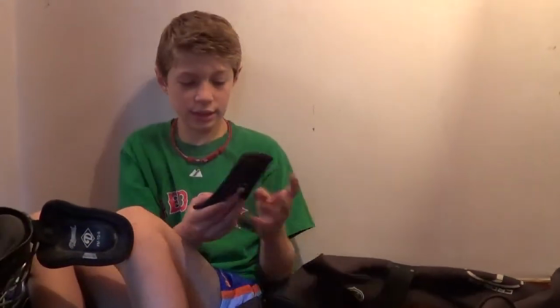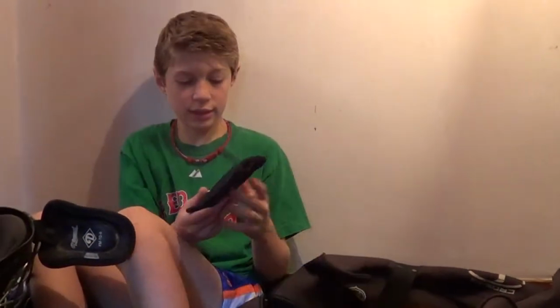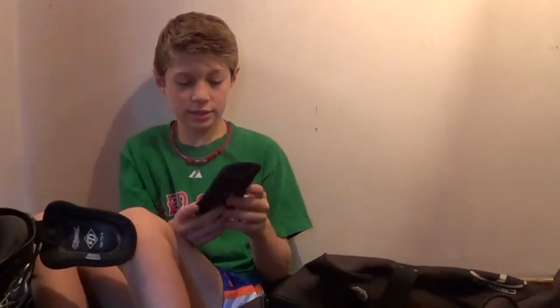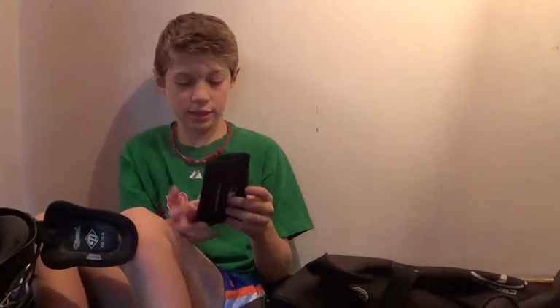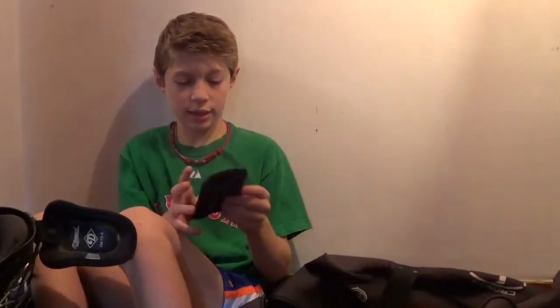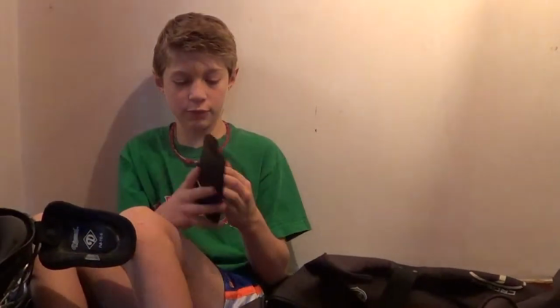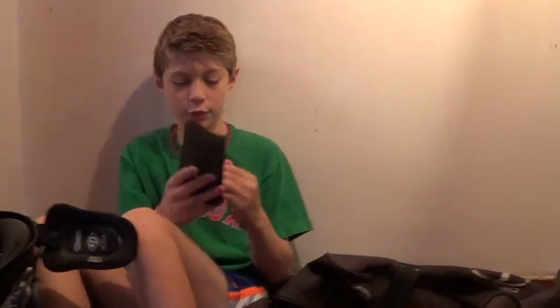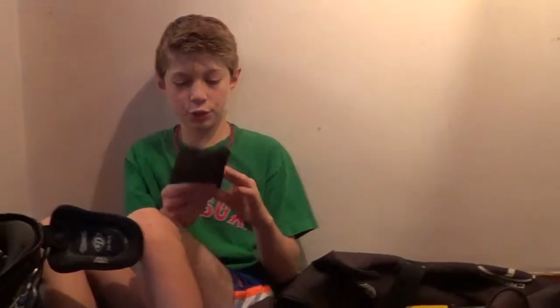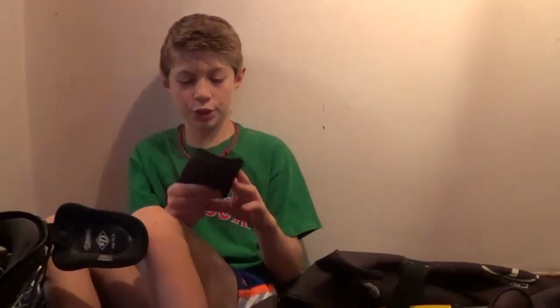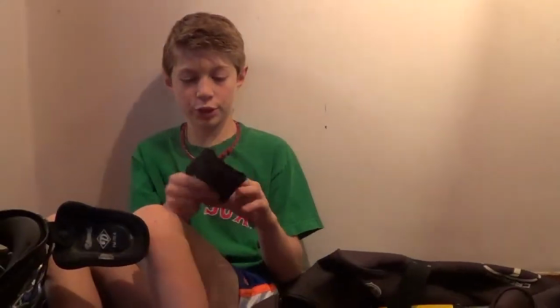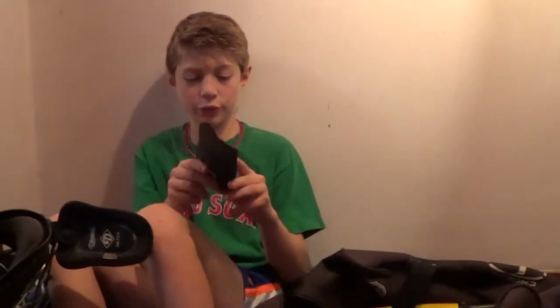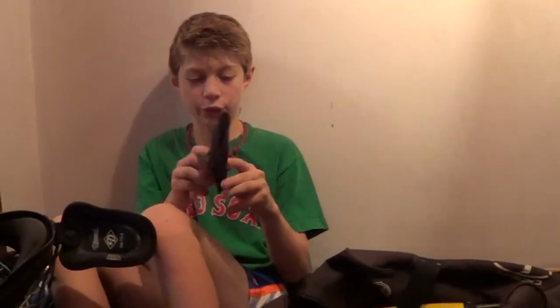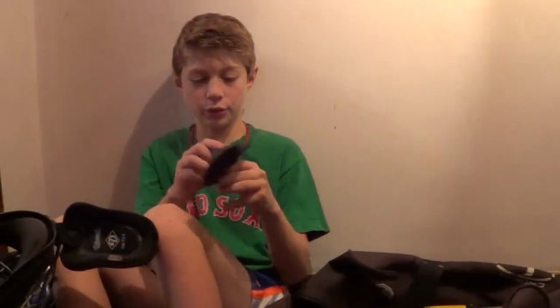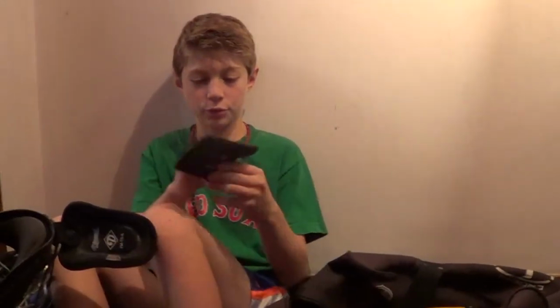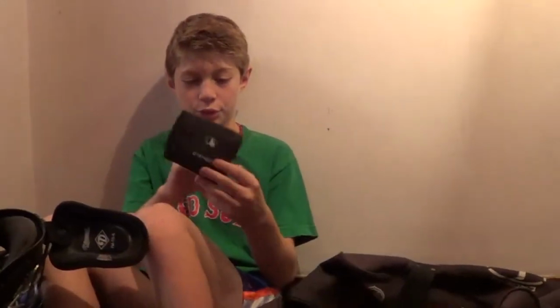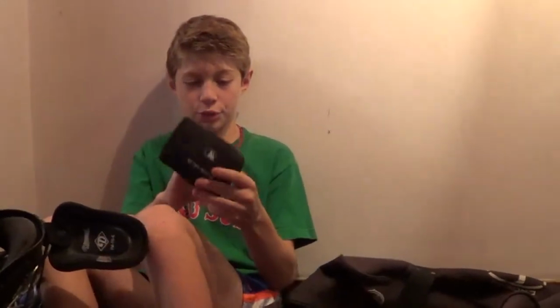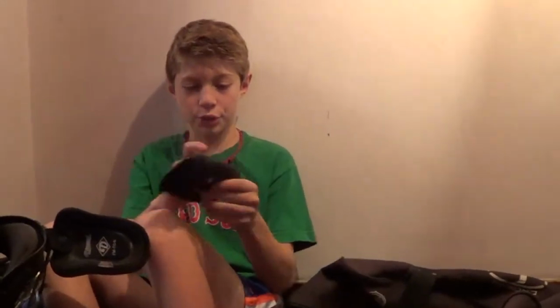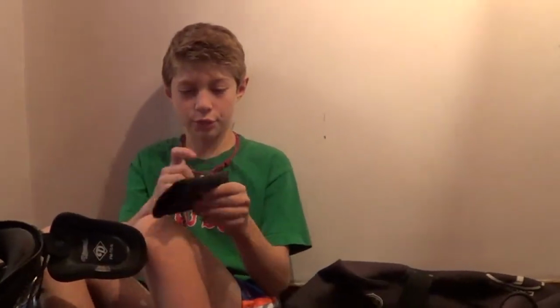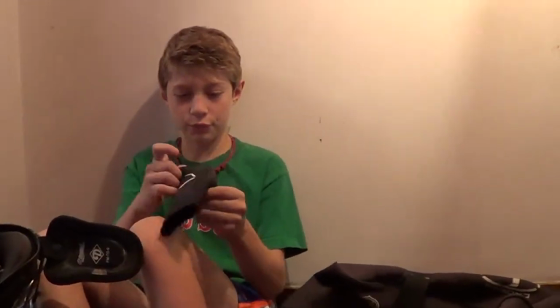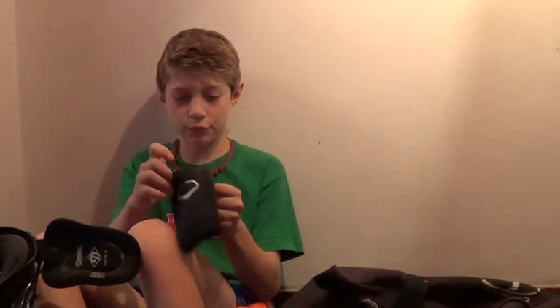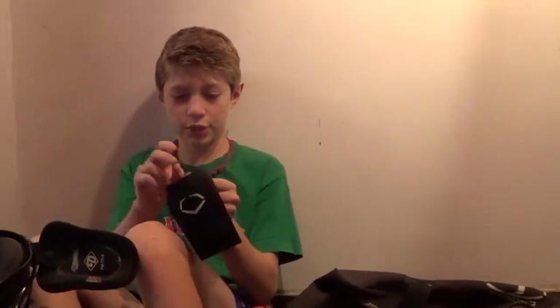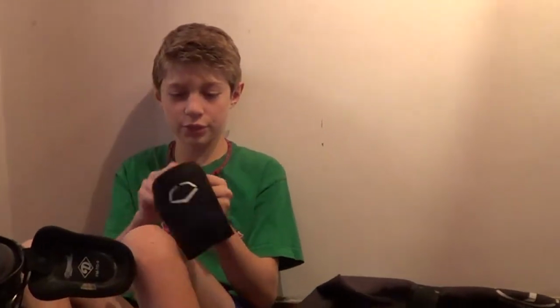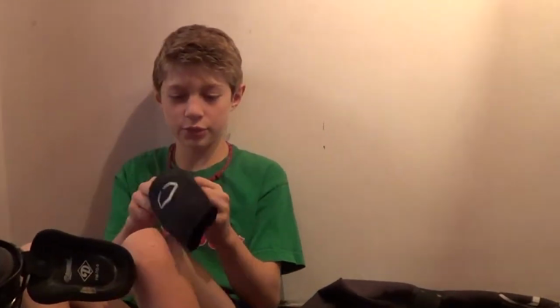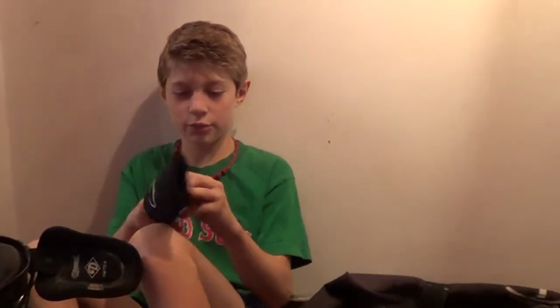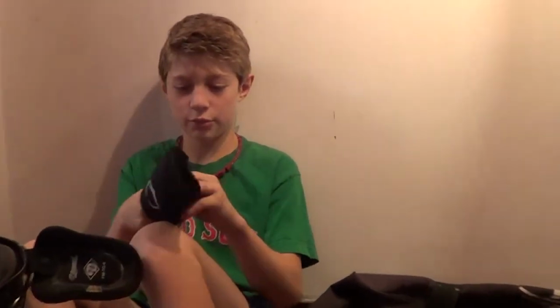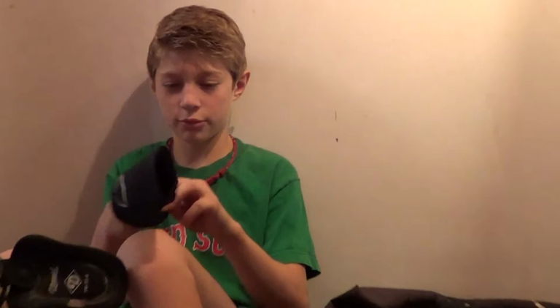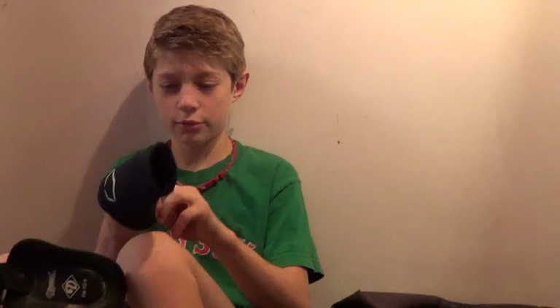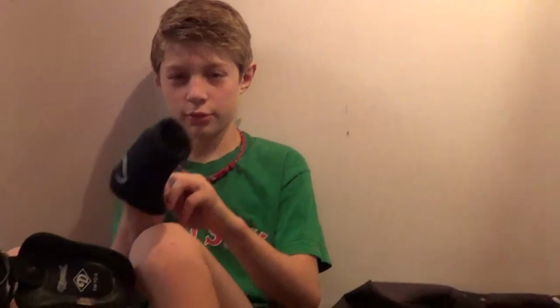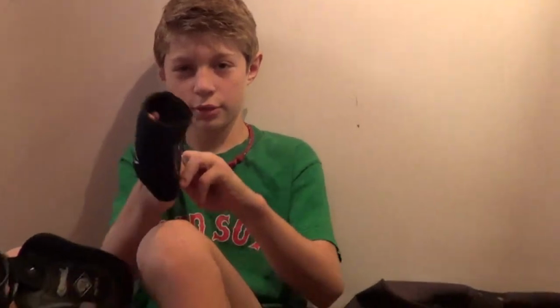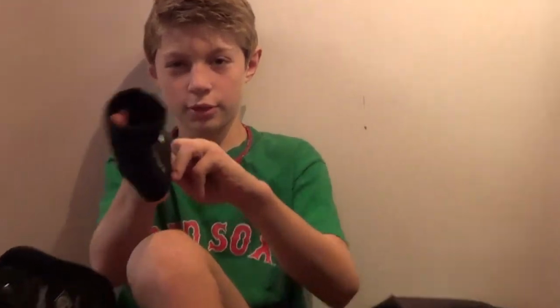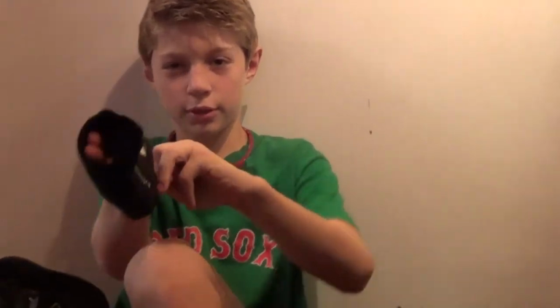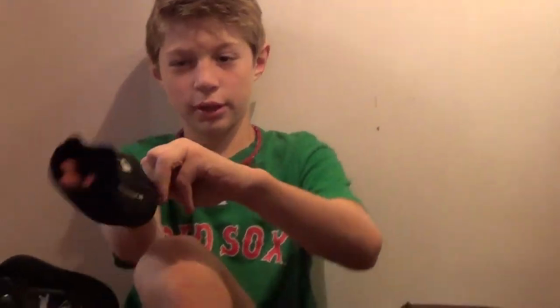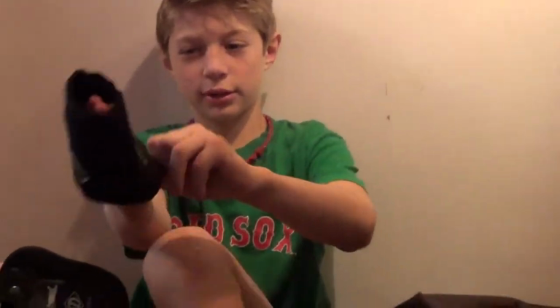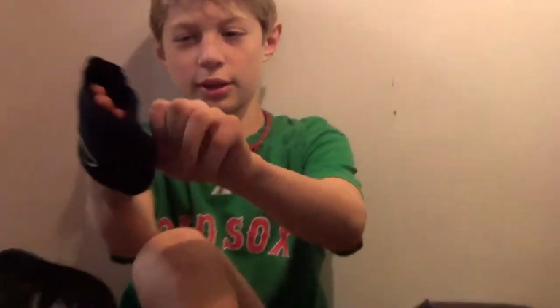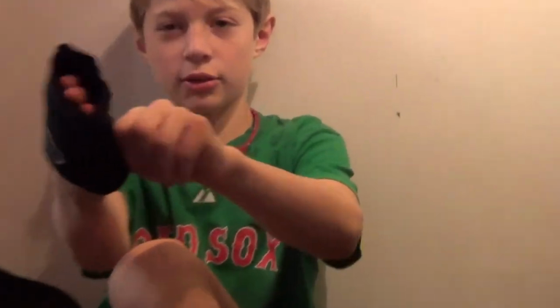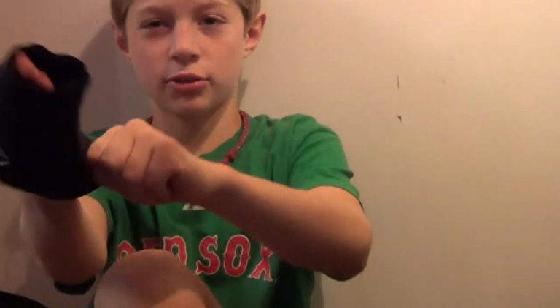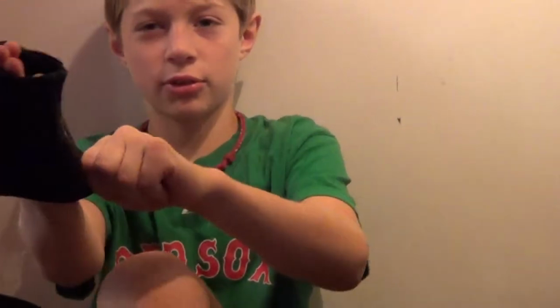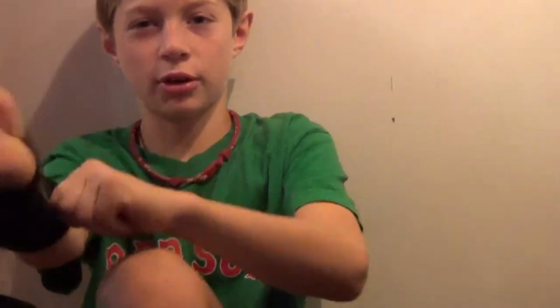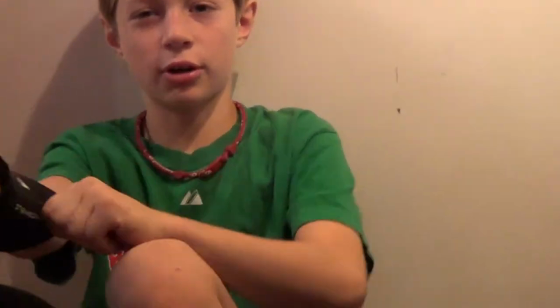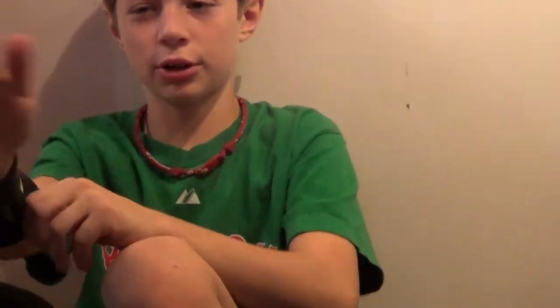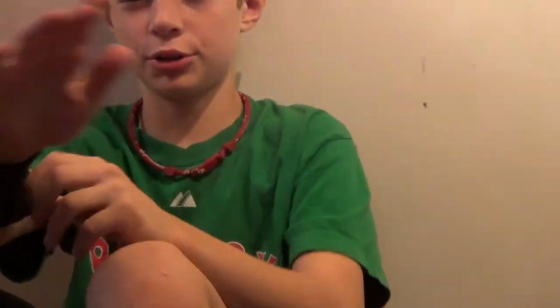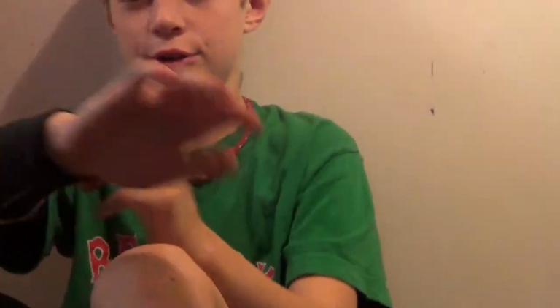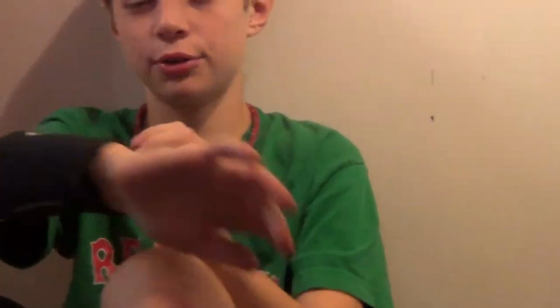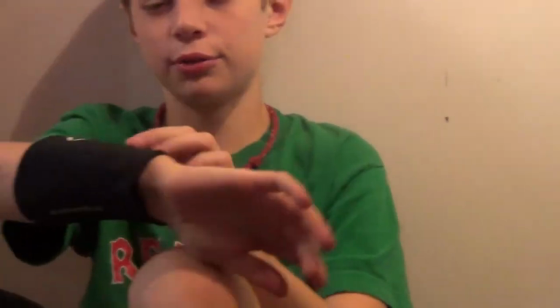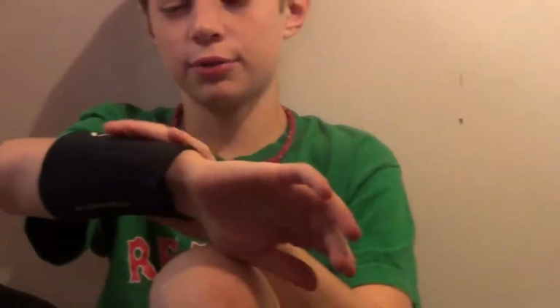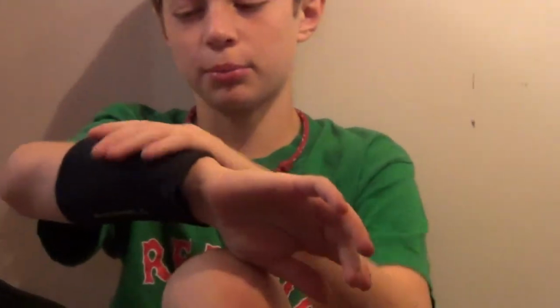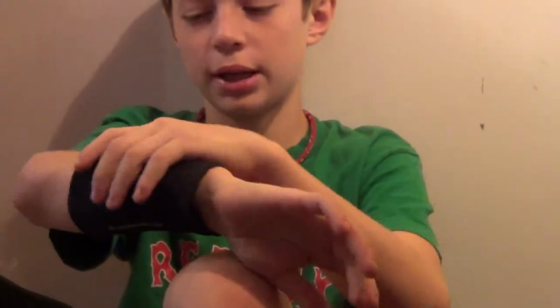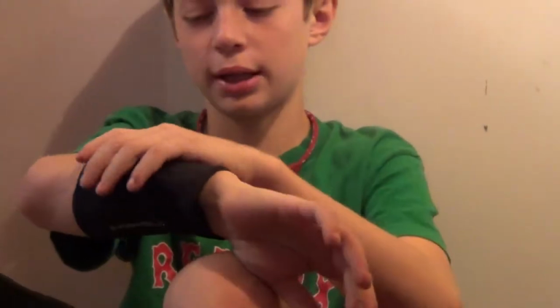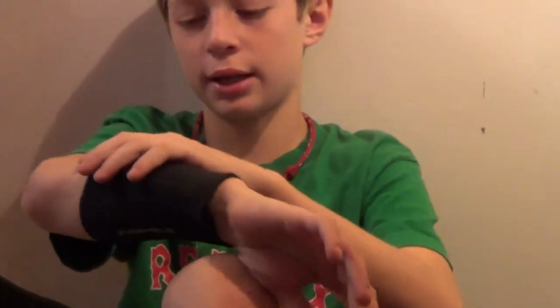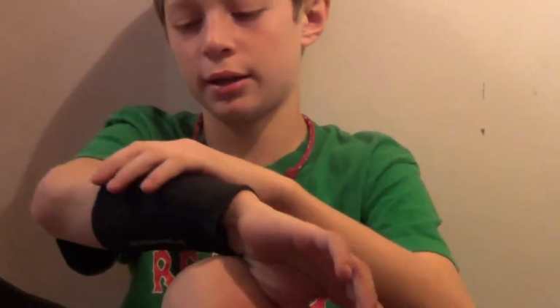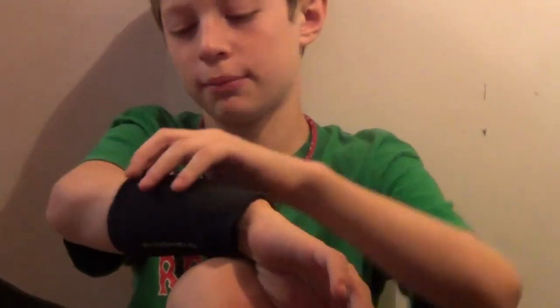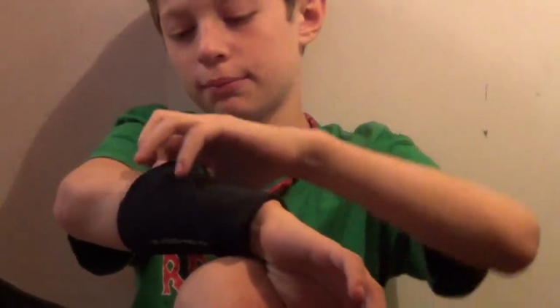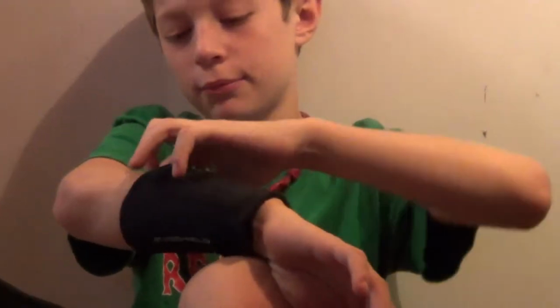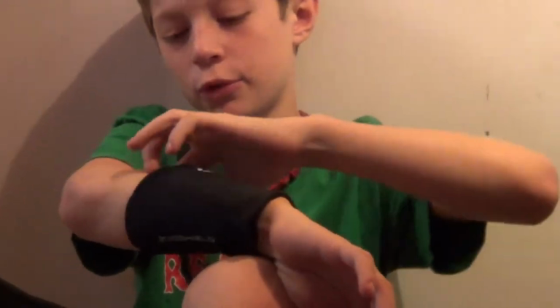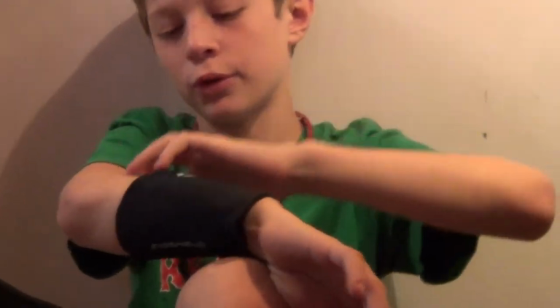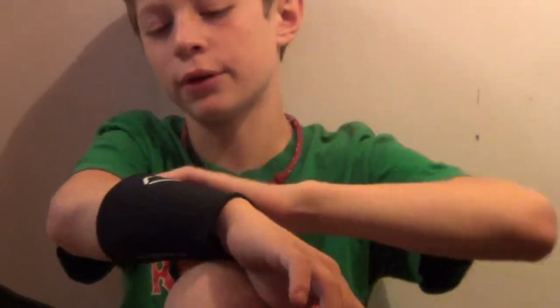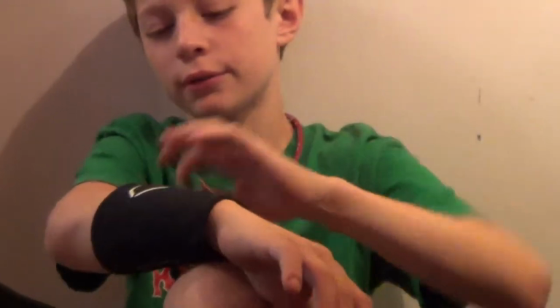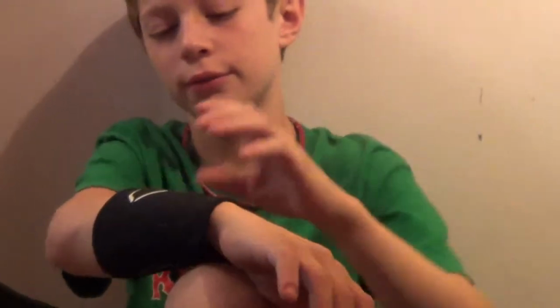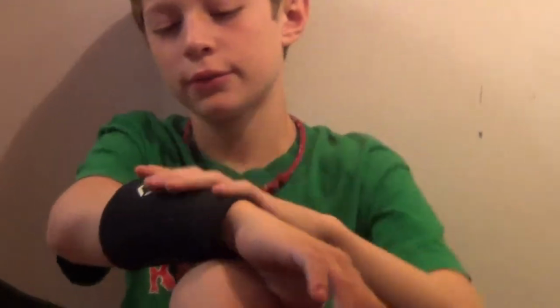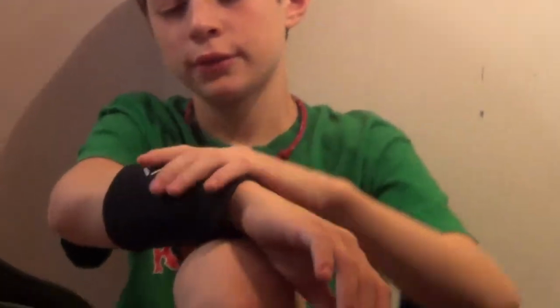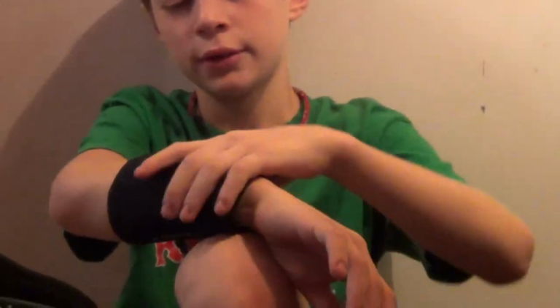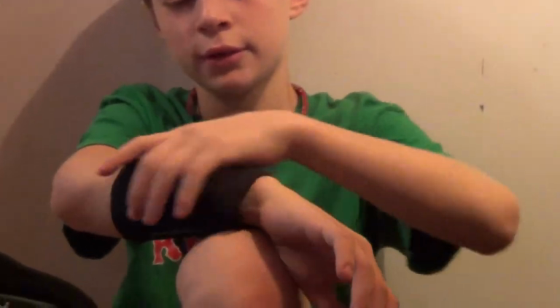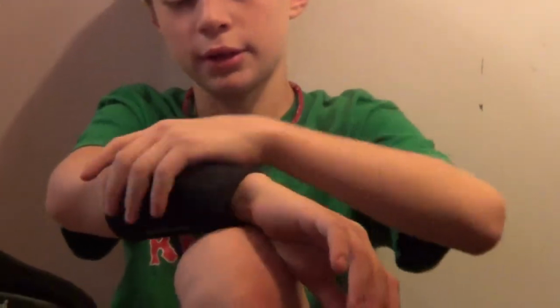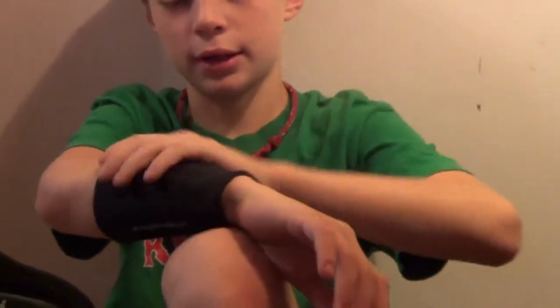And my next thing is an EvoShield — it goes on your wrist like this to guard you from getting hit. It's a little dirty, but it works.